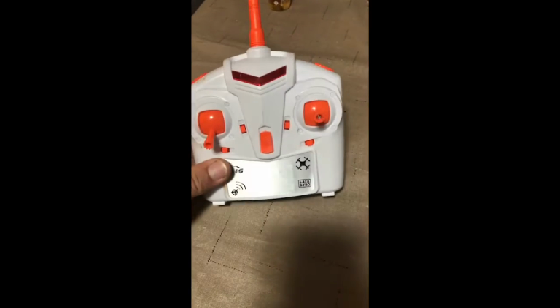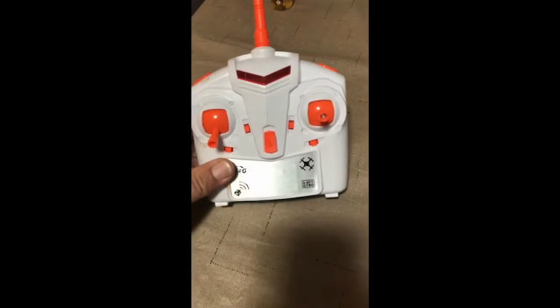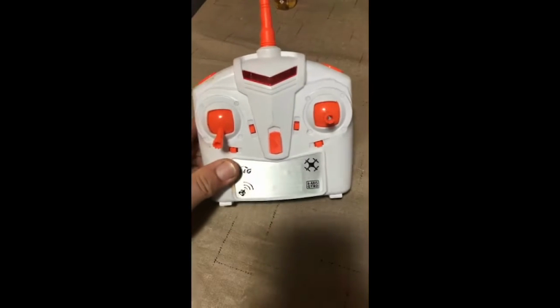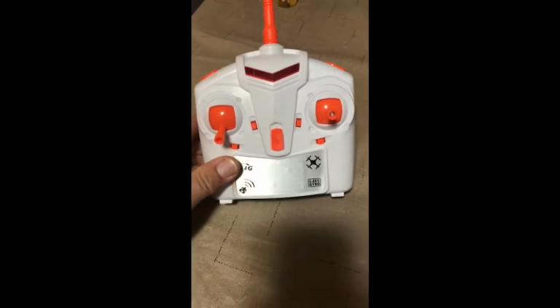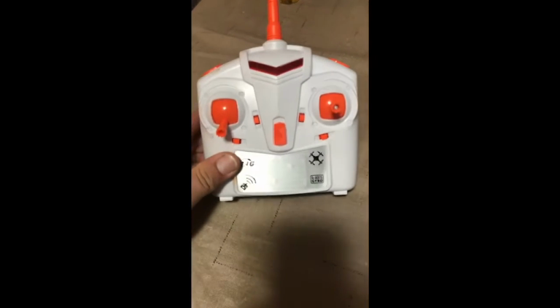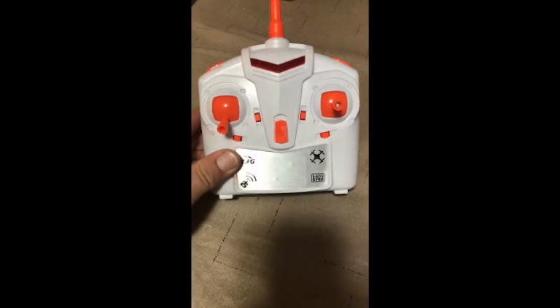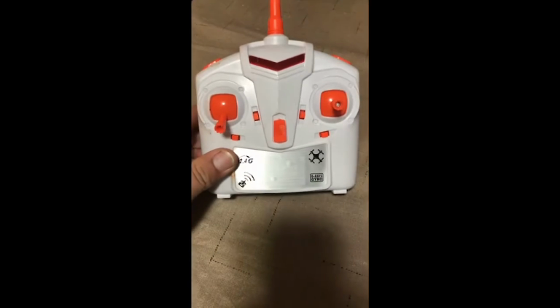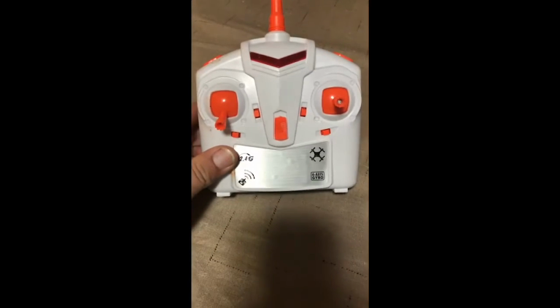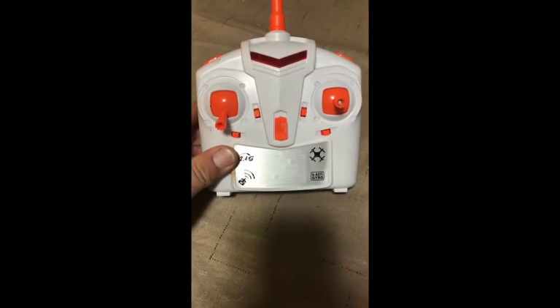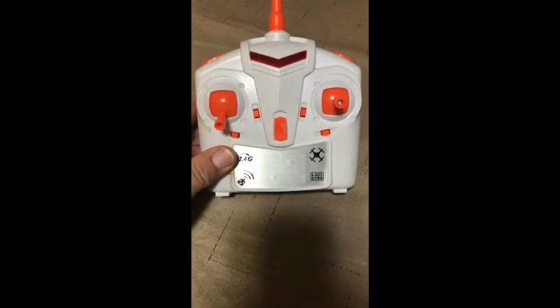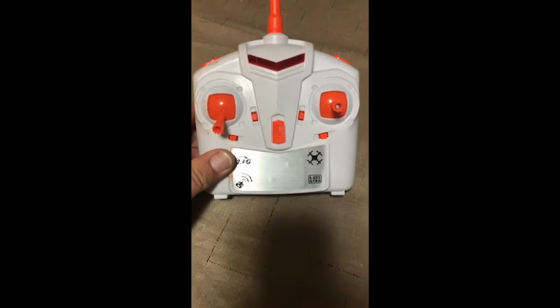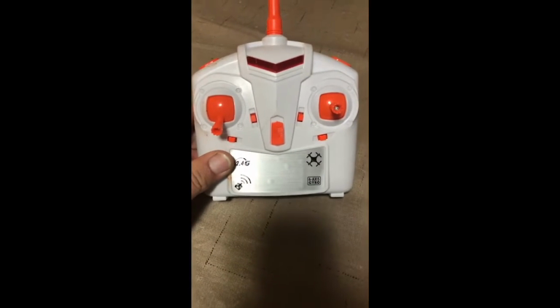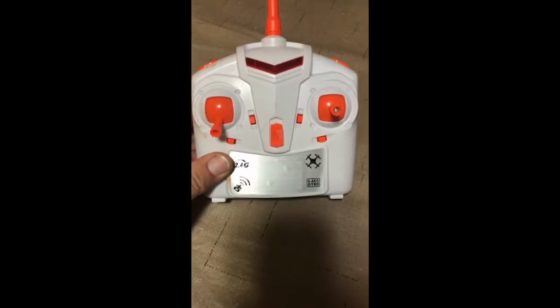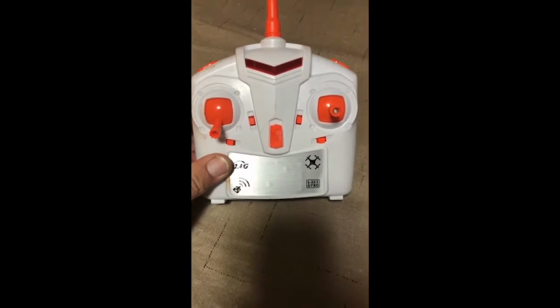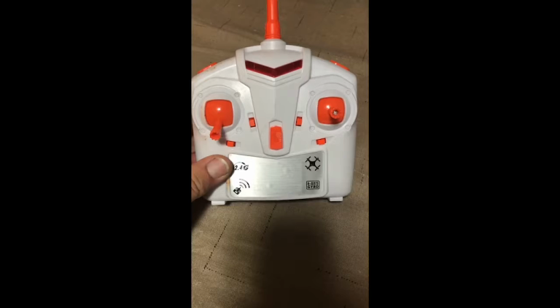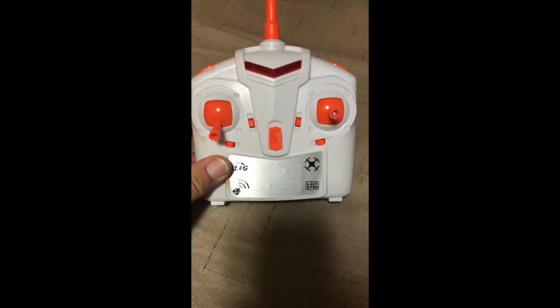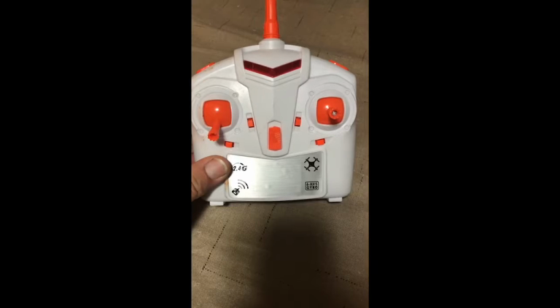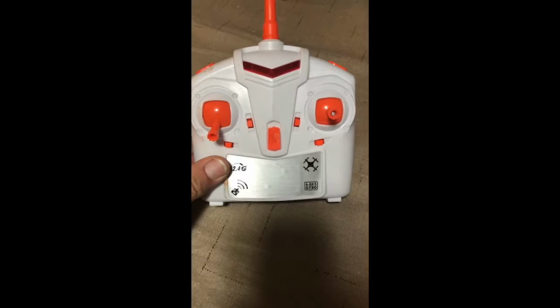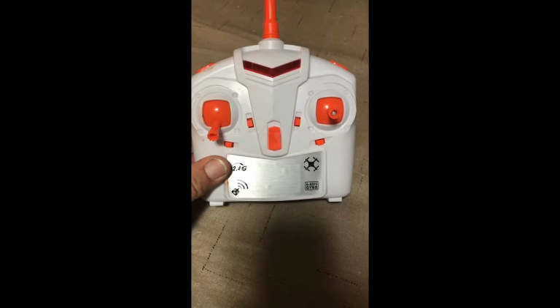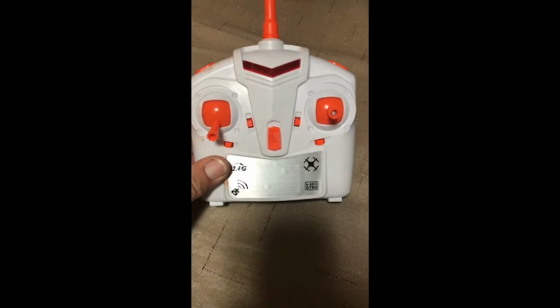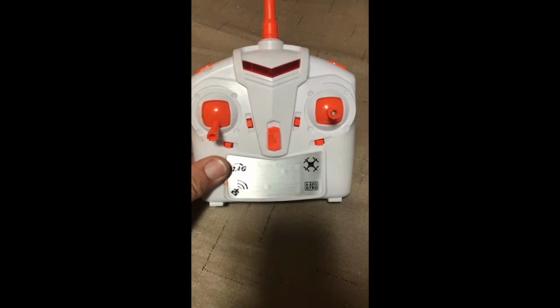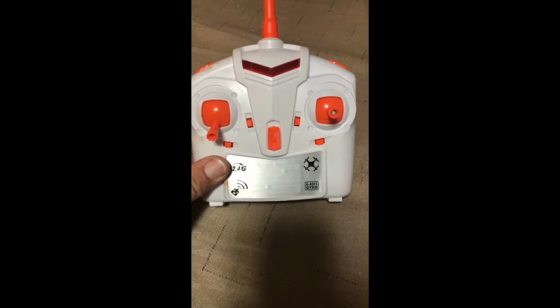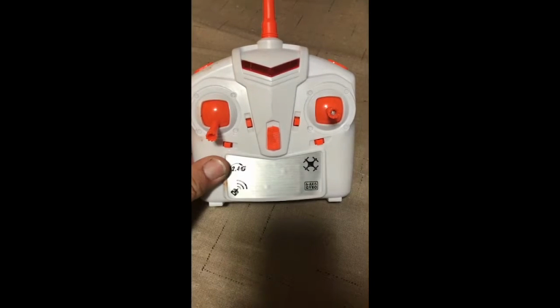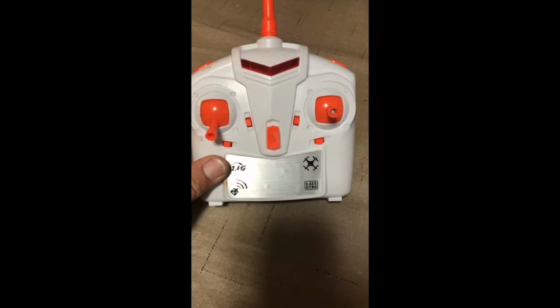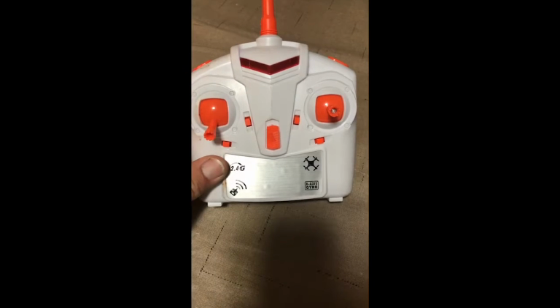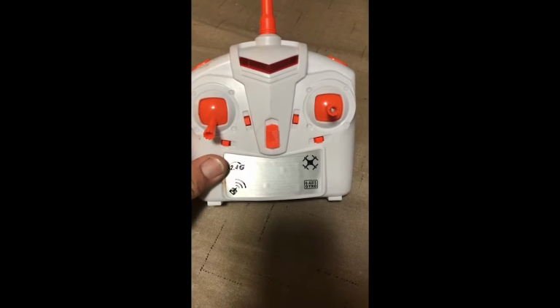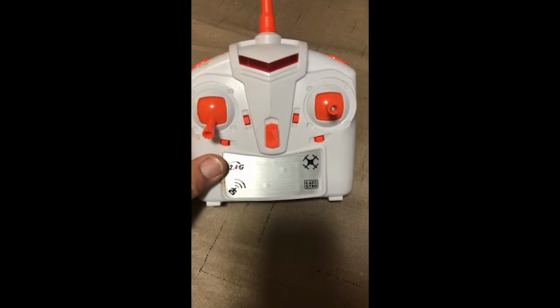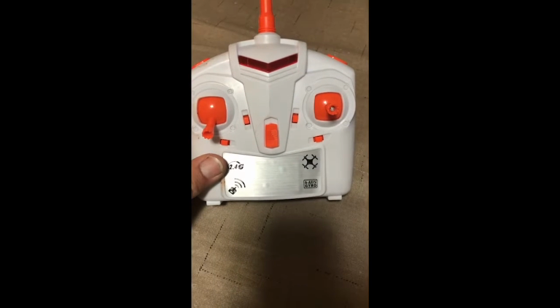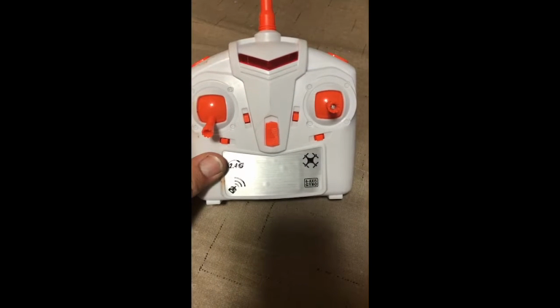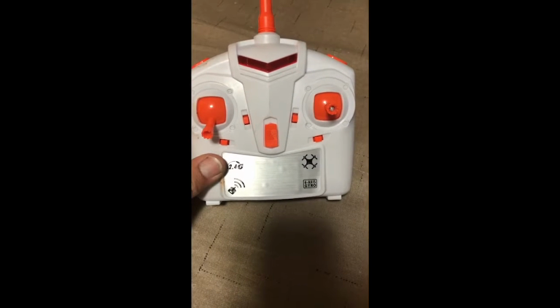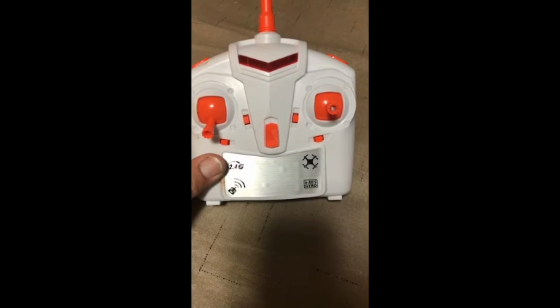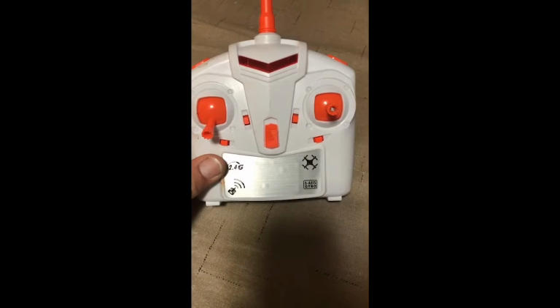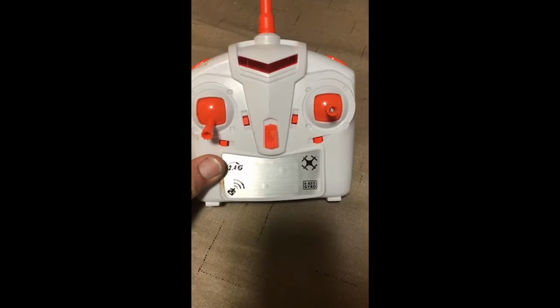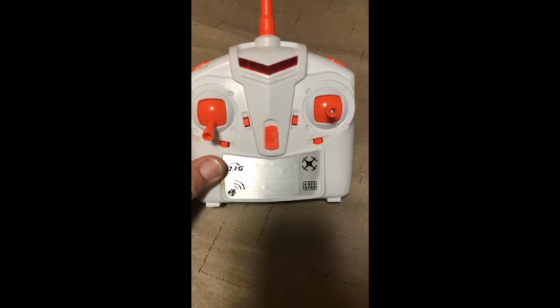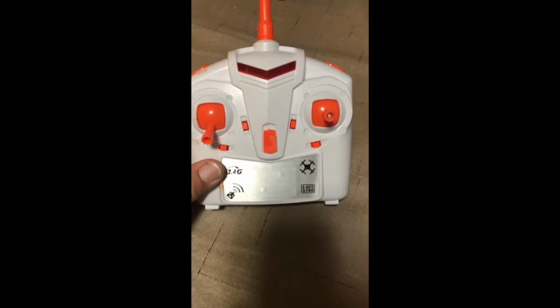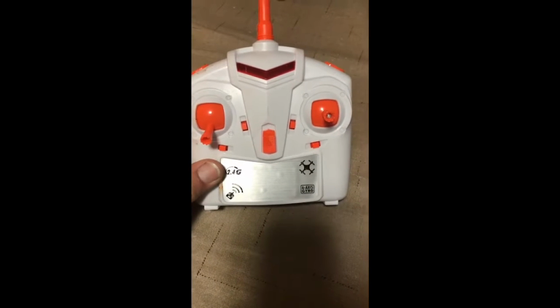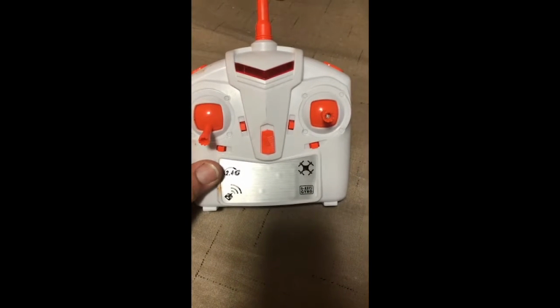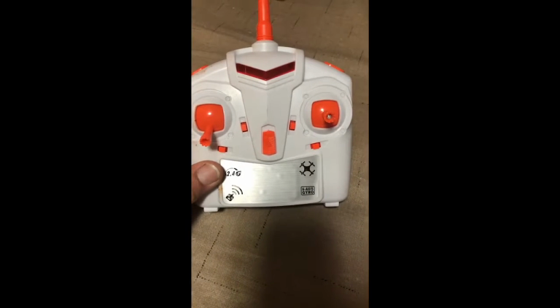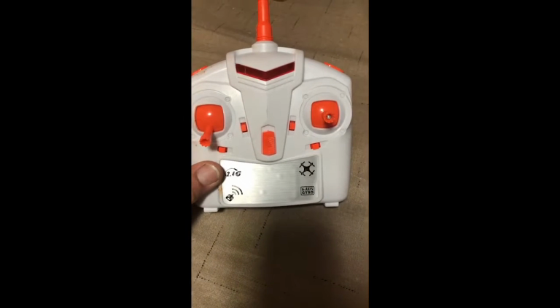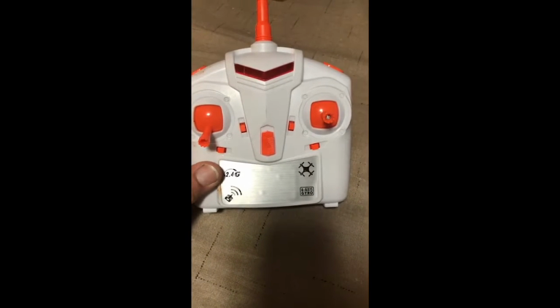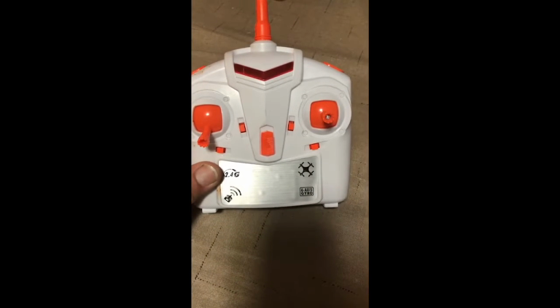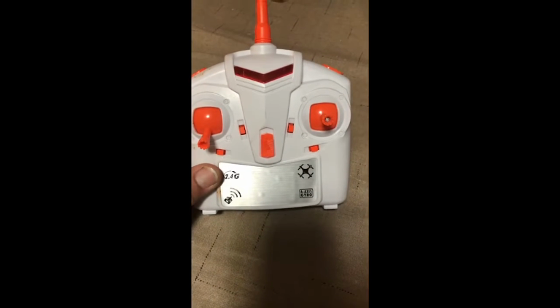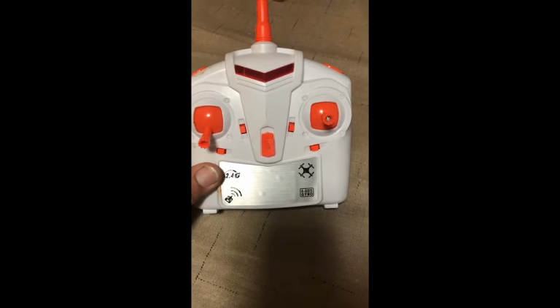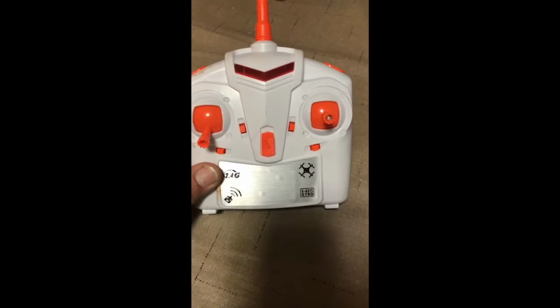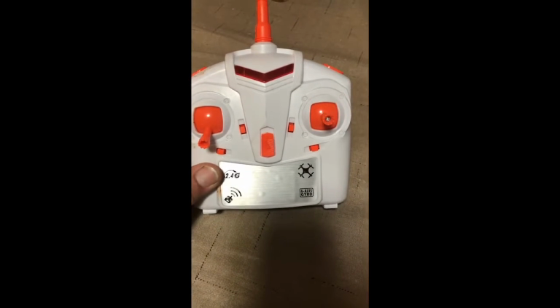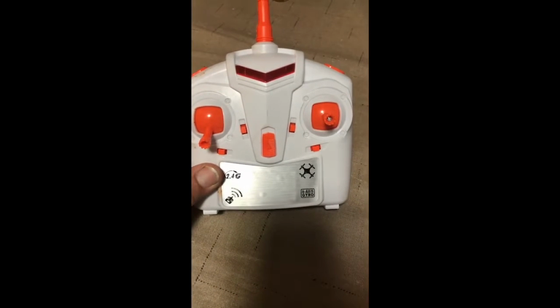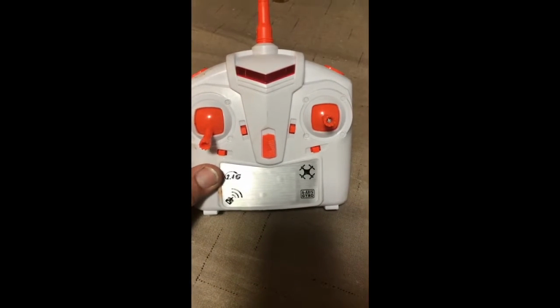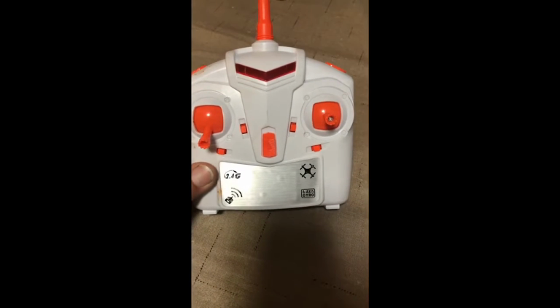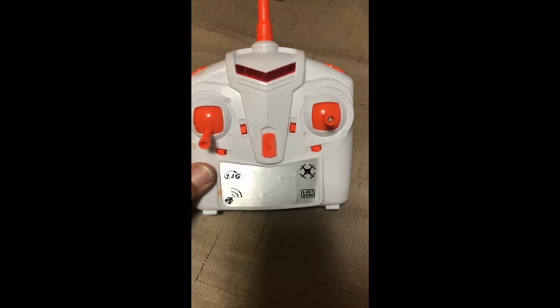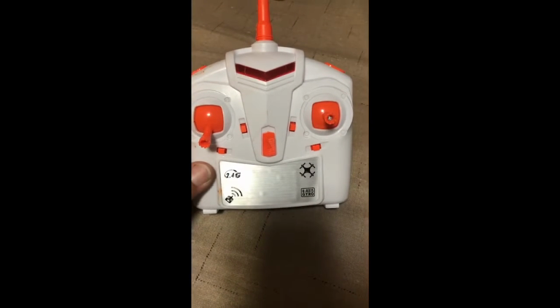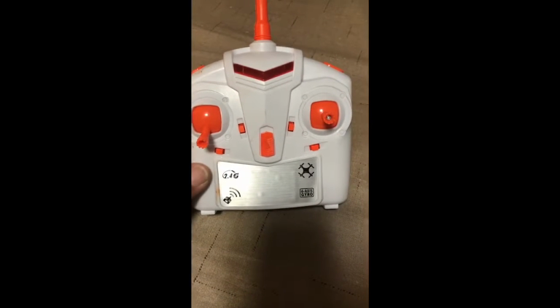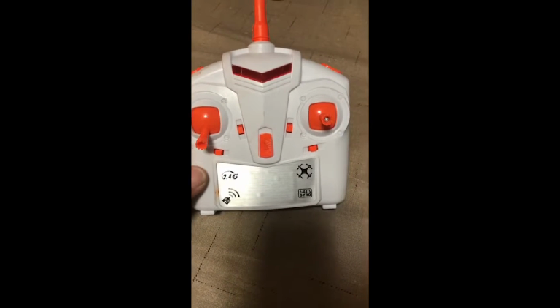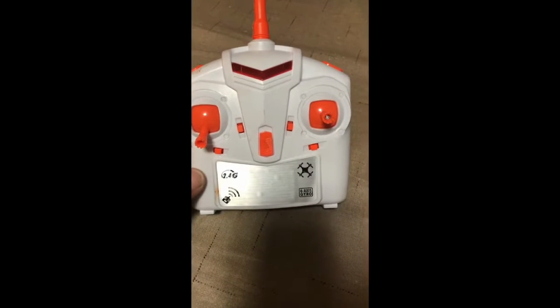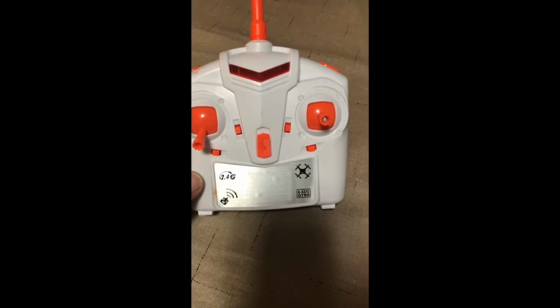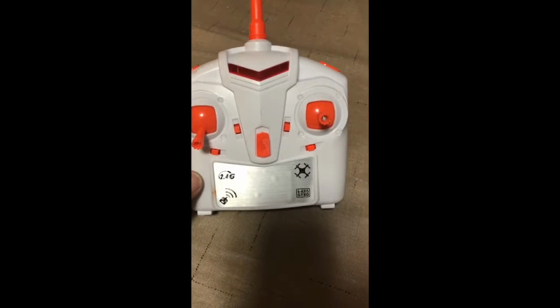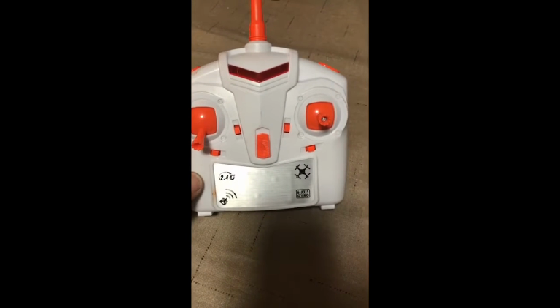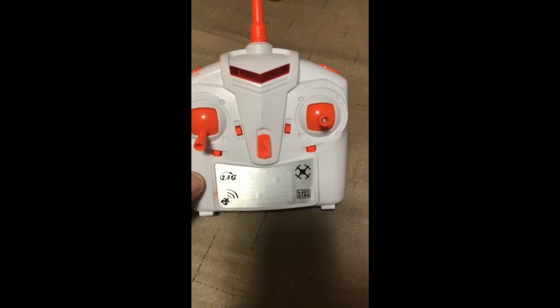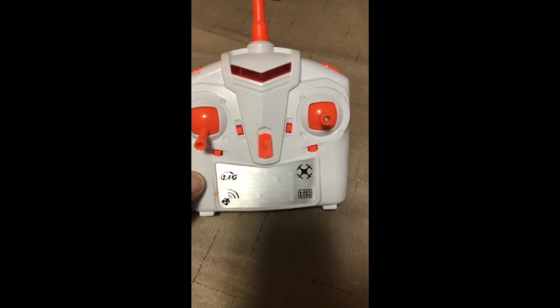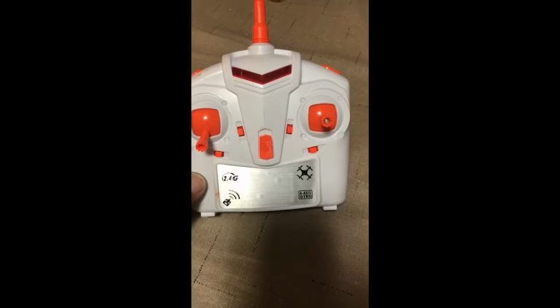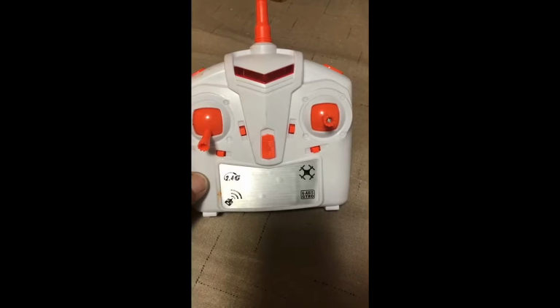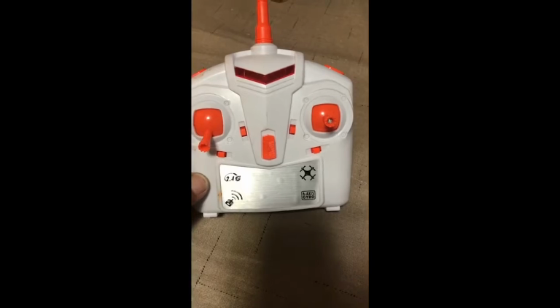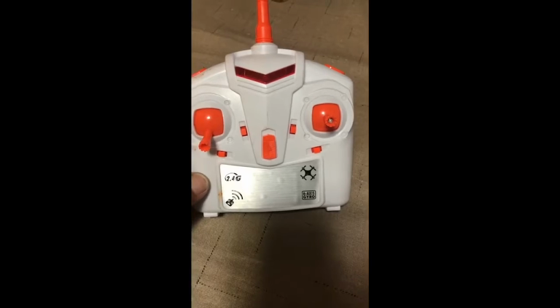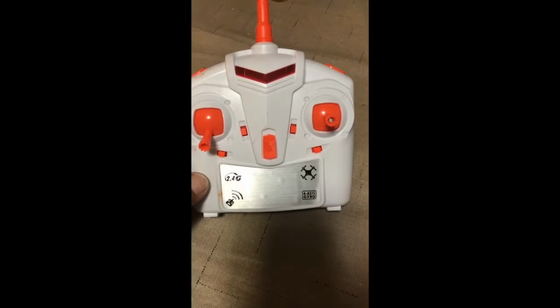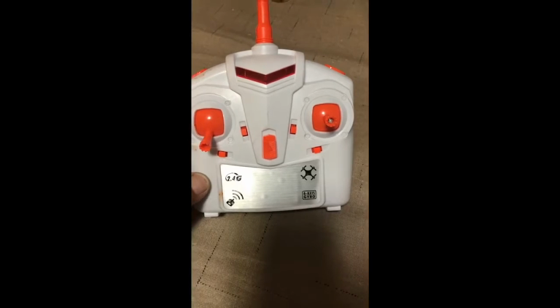So all in all, great transmitter. I've got nothing bad to say other than the fact that the batteries are not rechargeable.